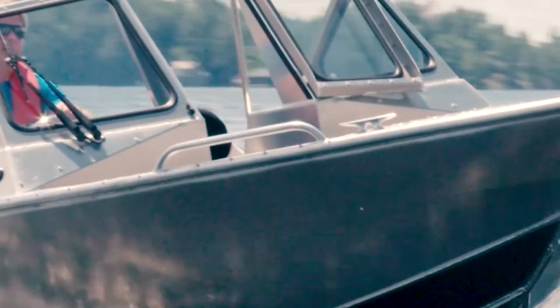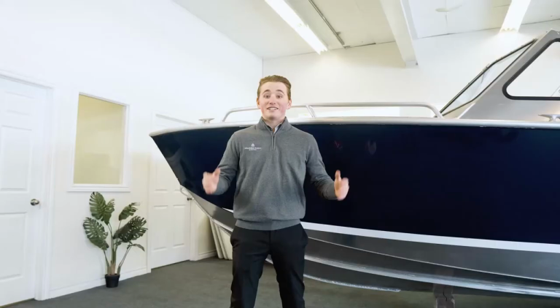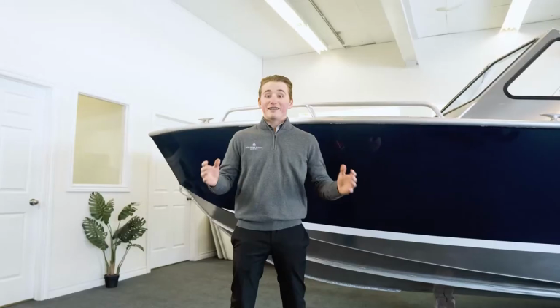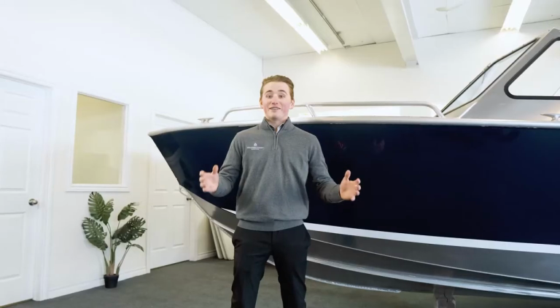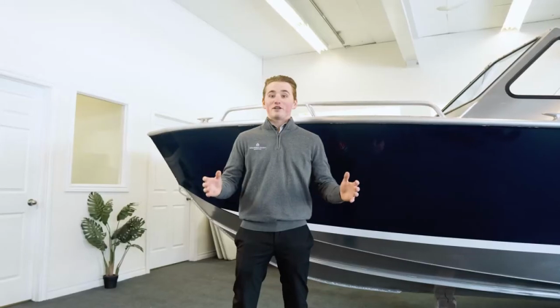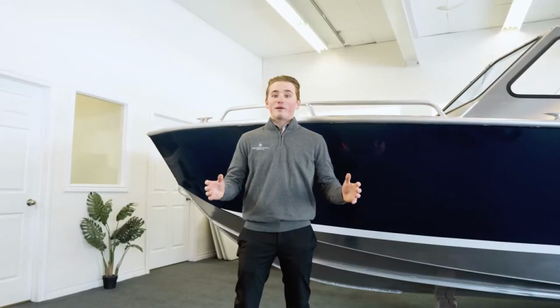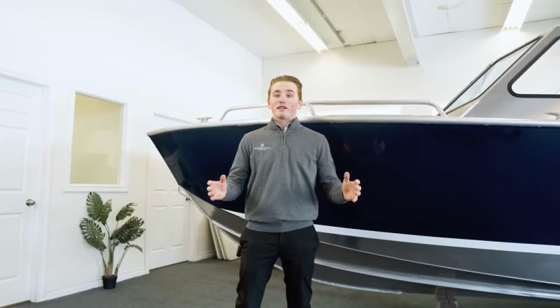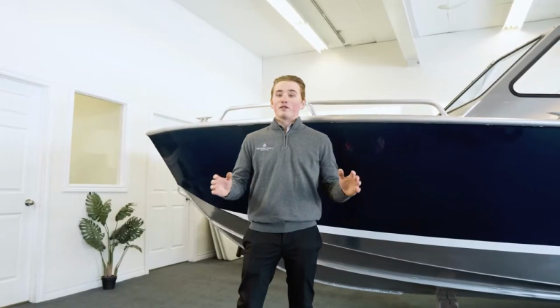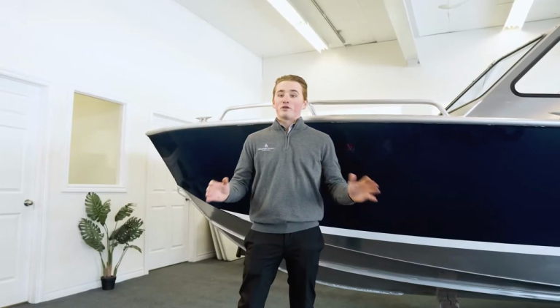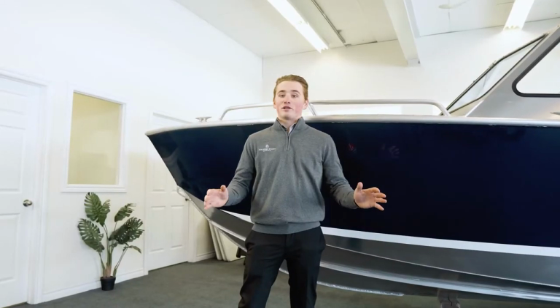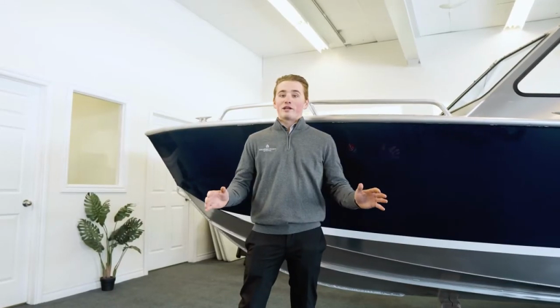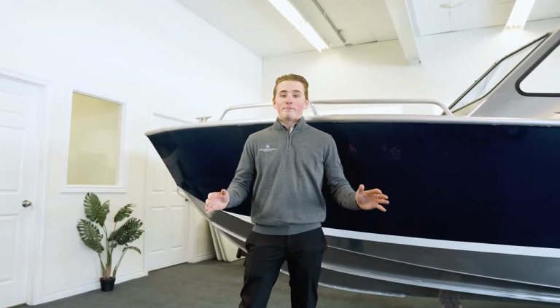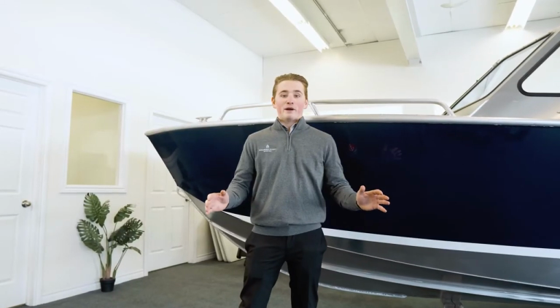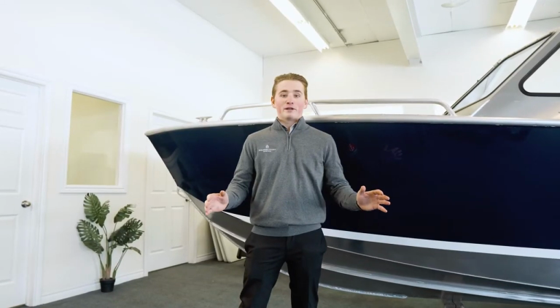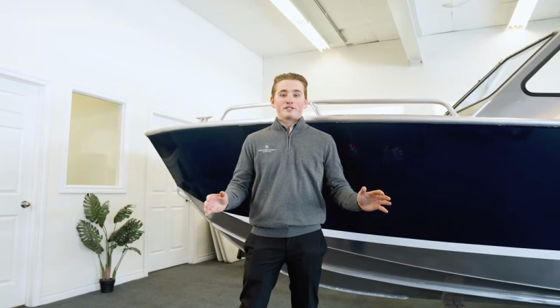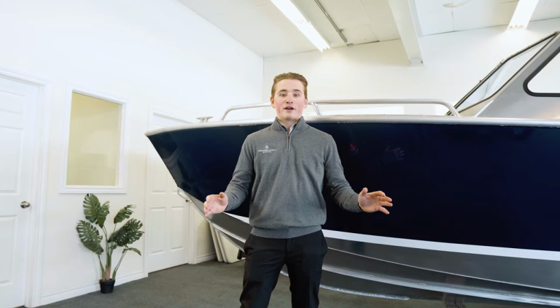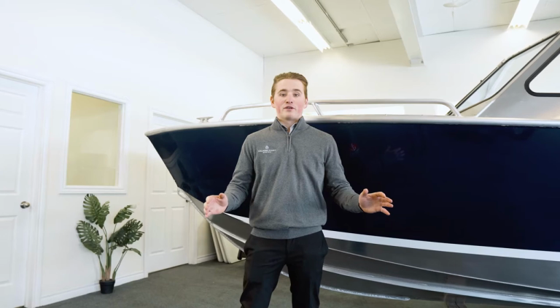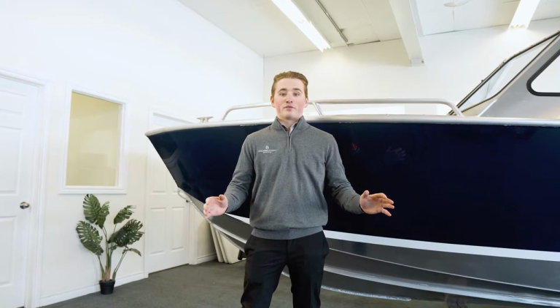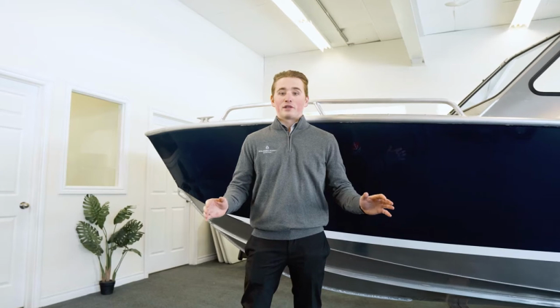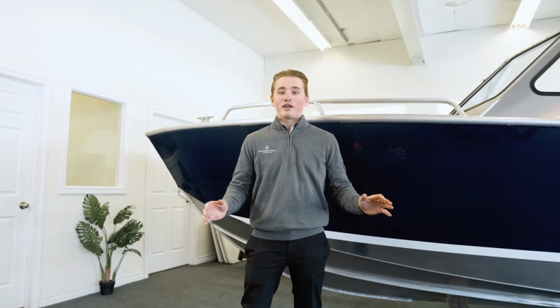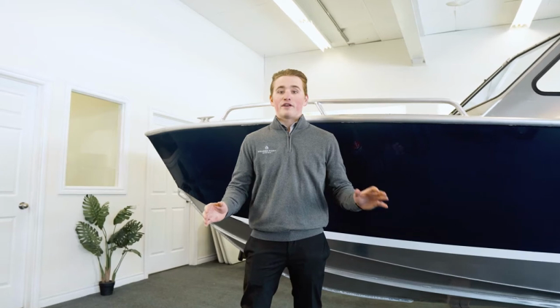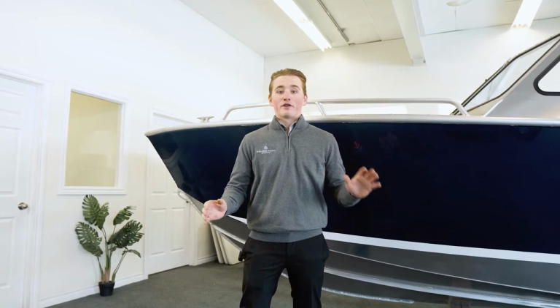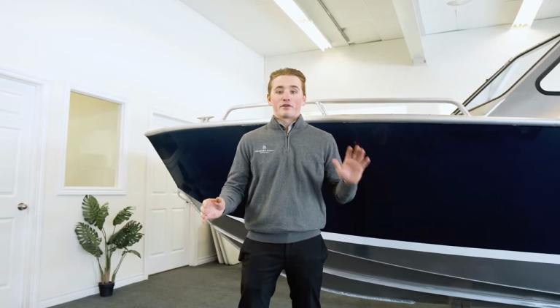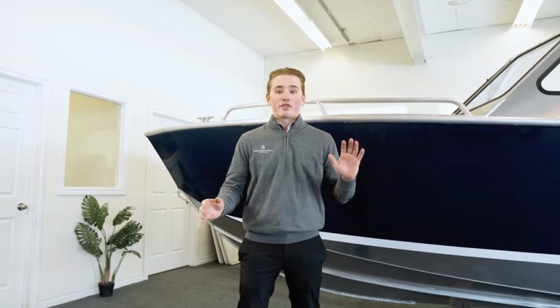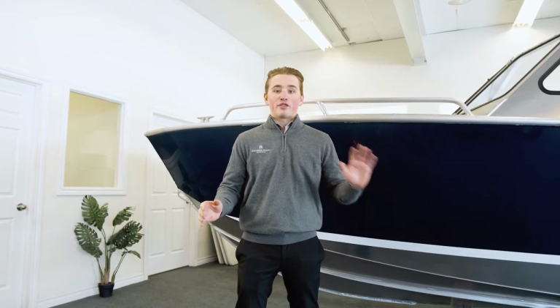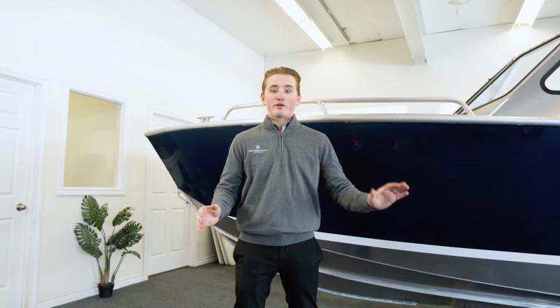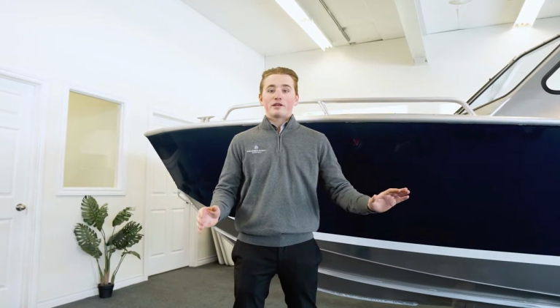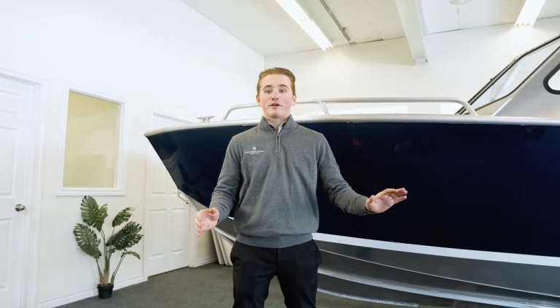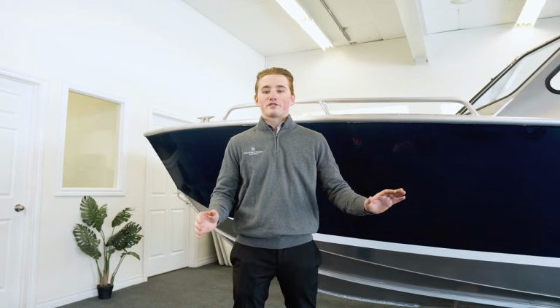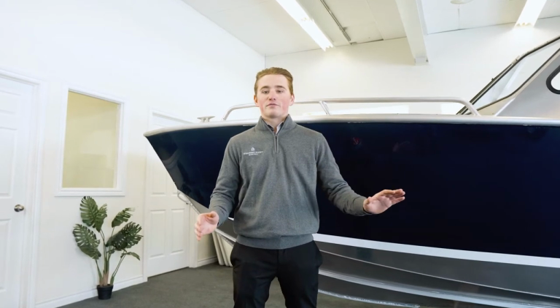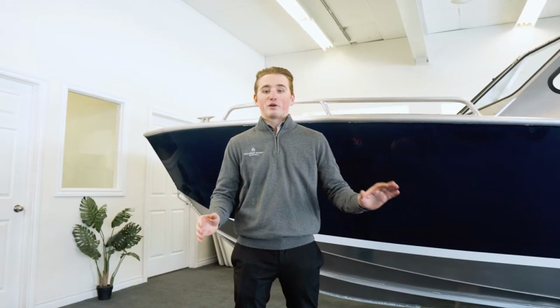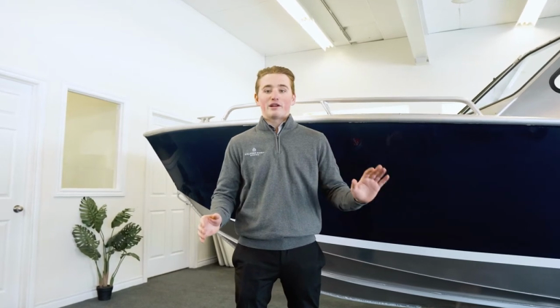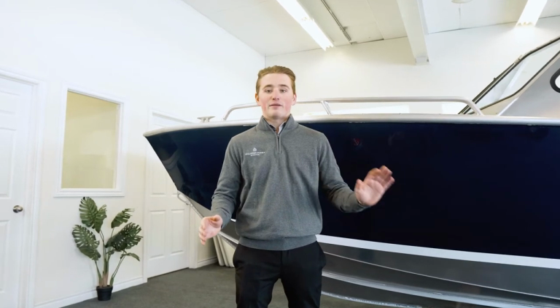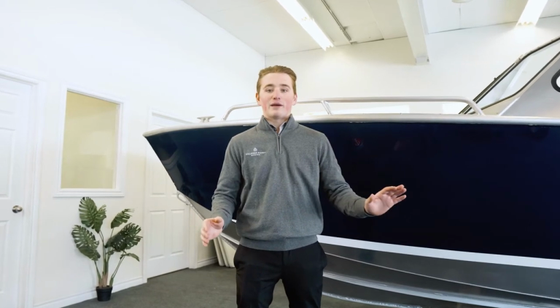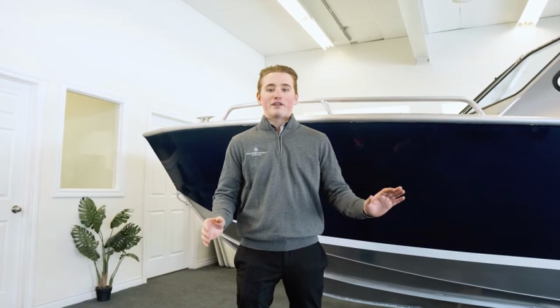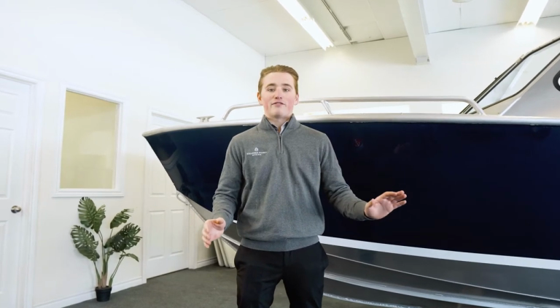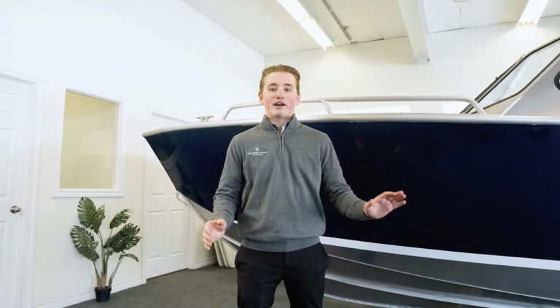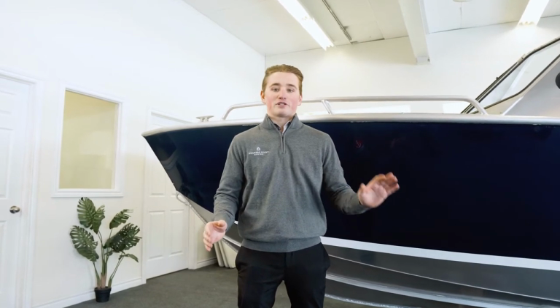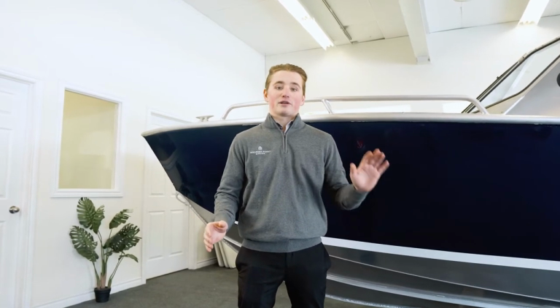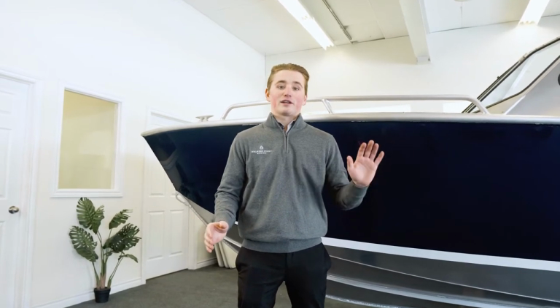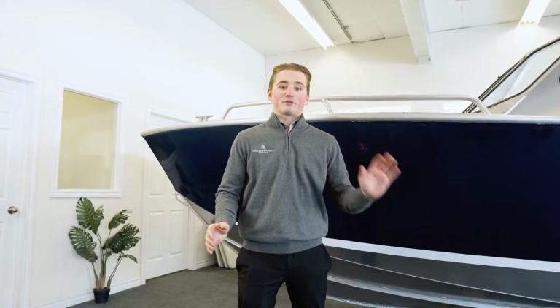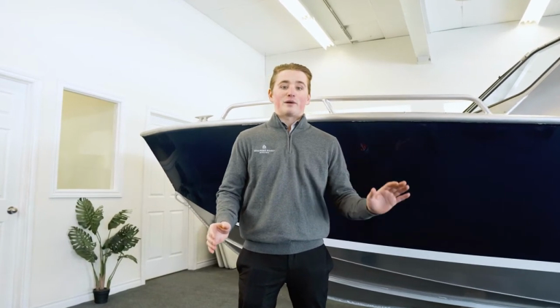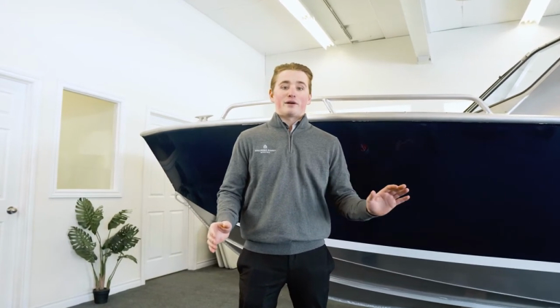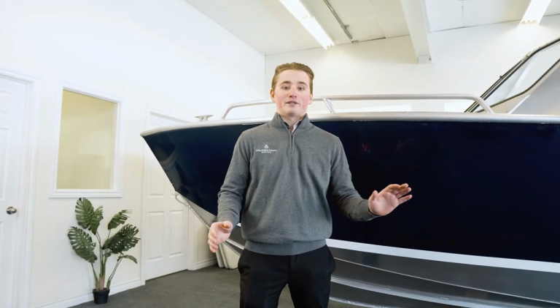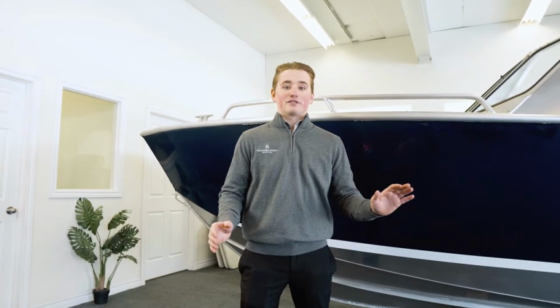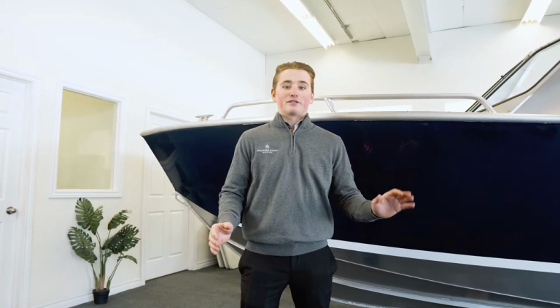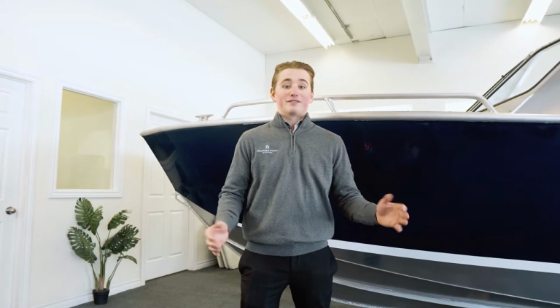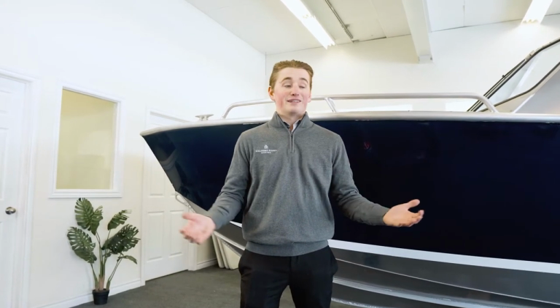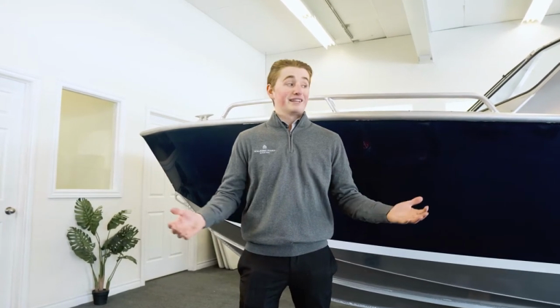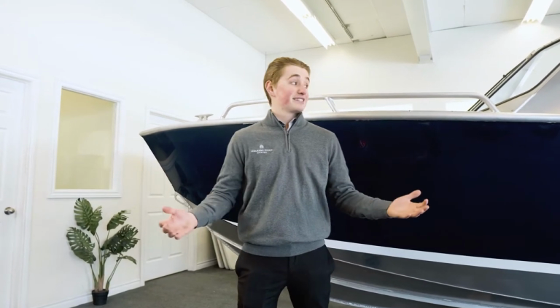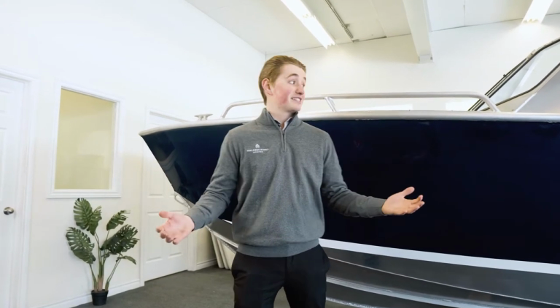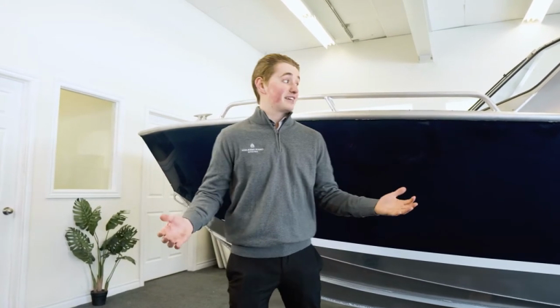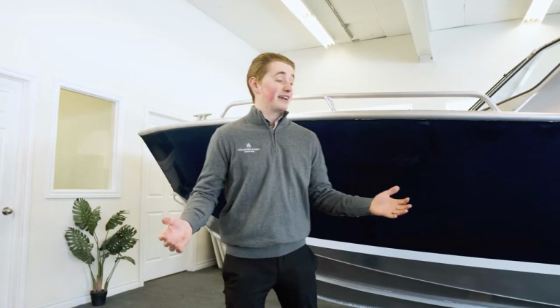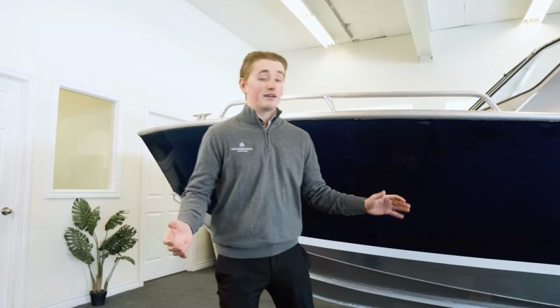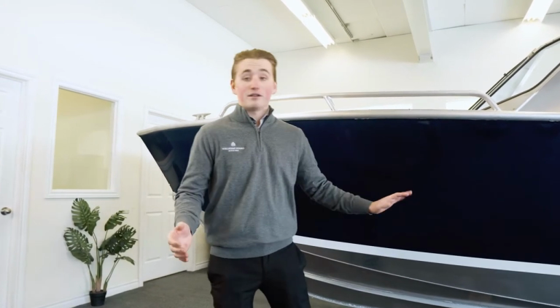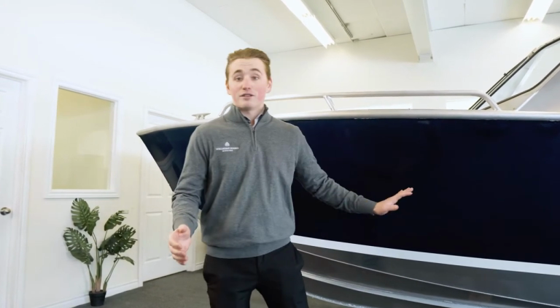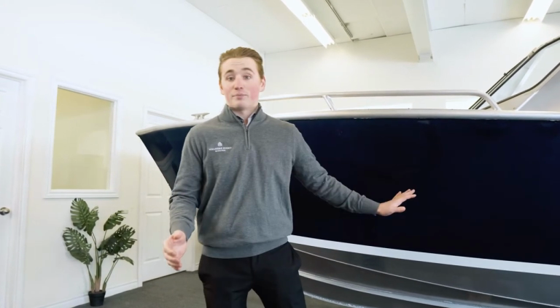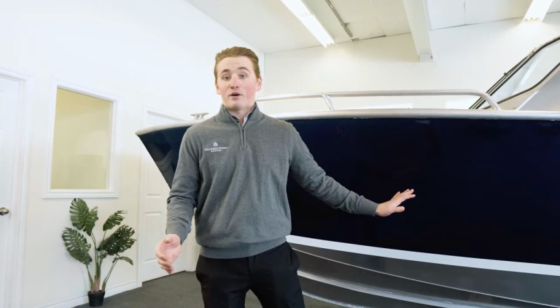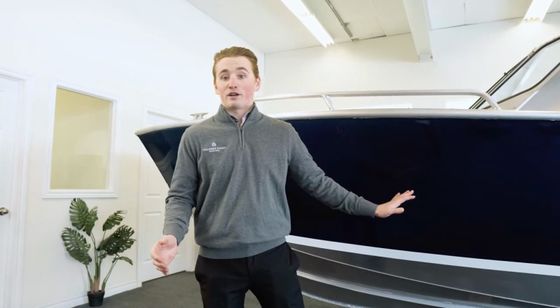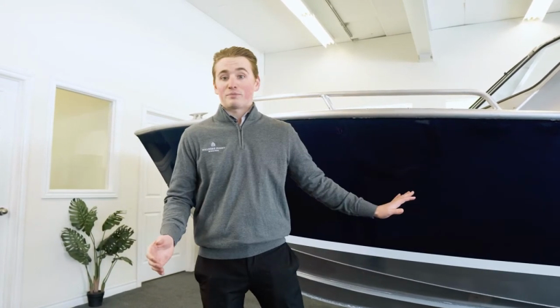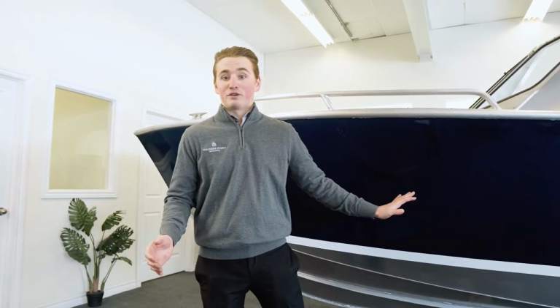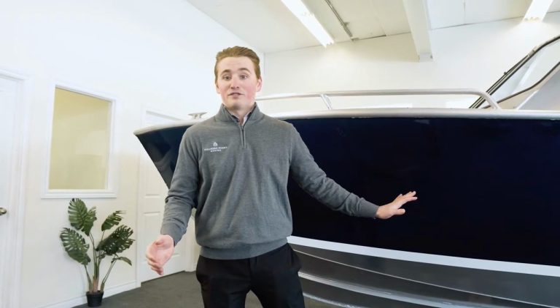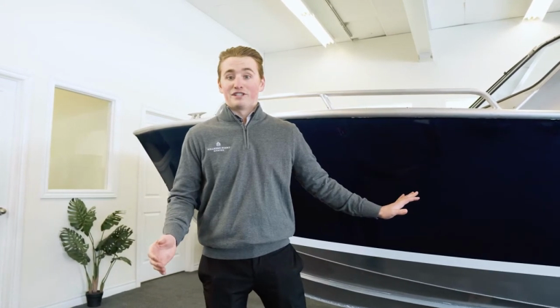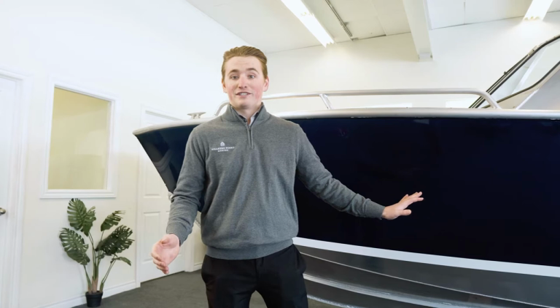Stanleys are made locally in Parry Sound where they've had over 30 years of marine manufacturing experience. Needless to say, the product proves it.